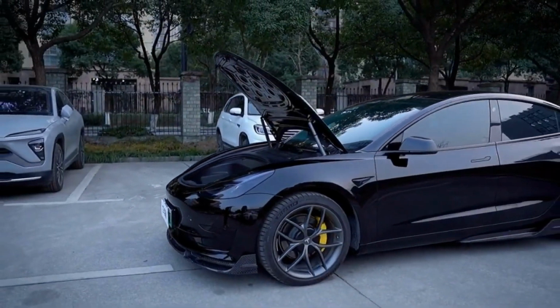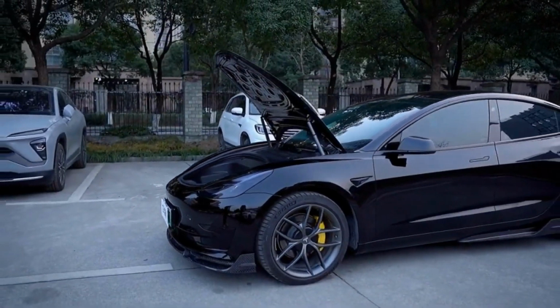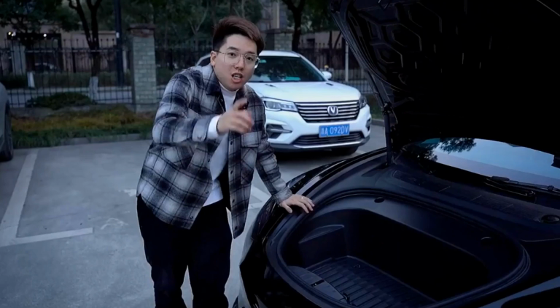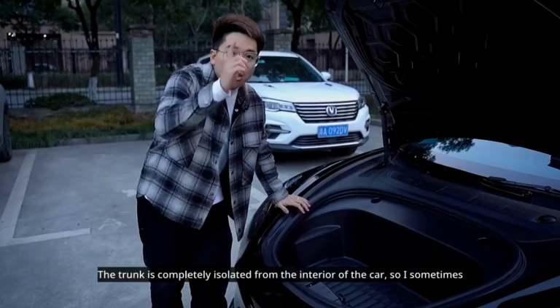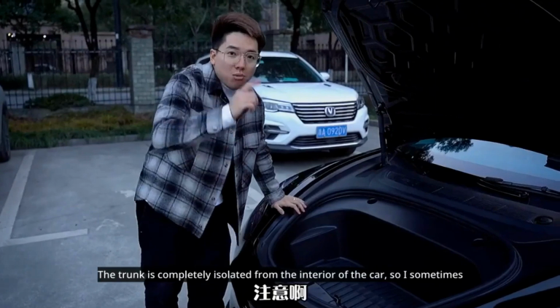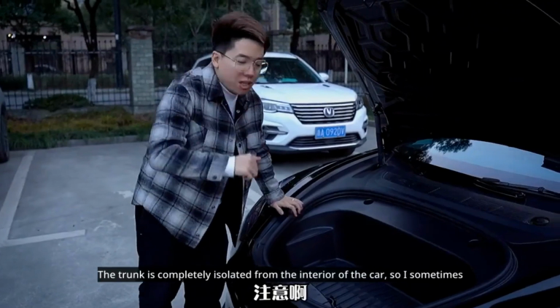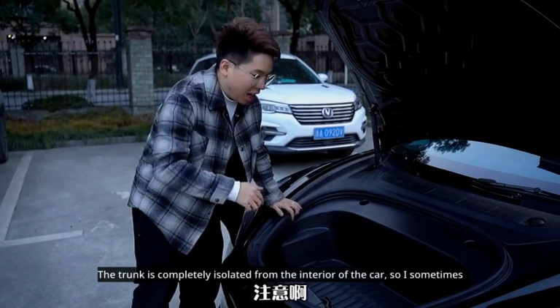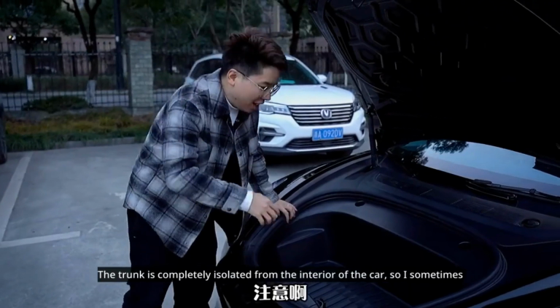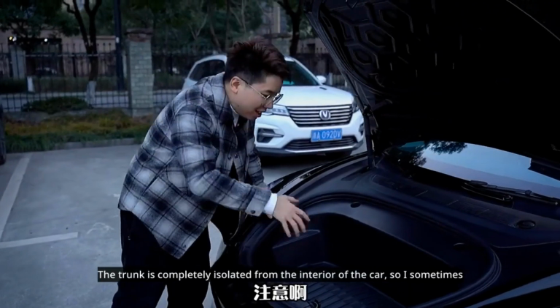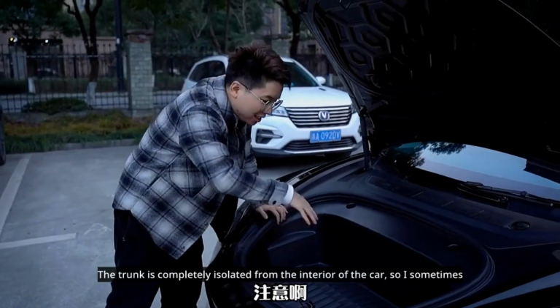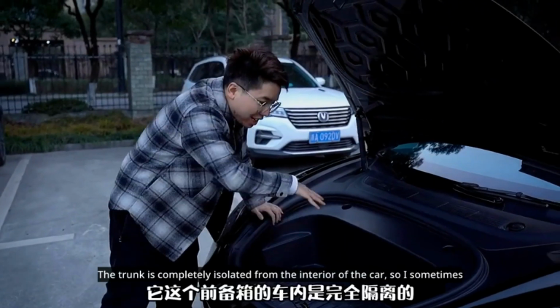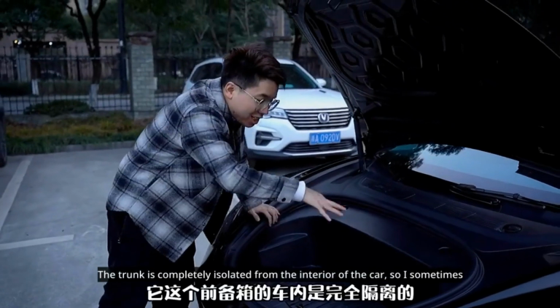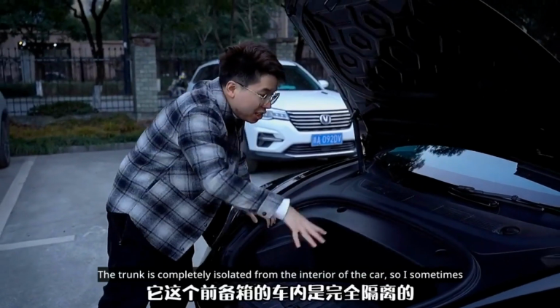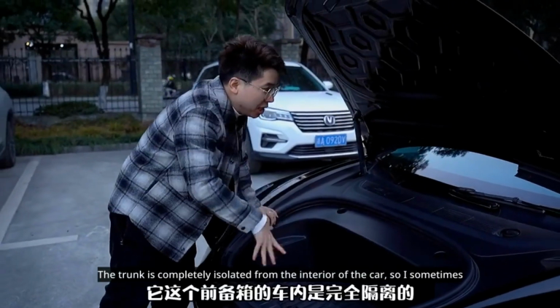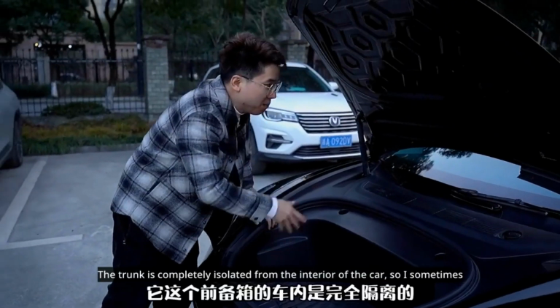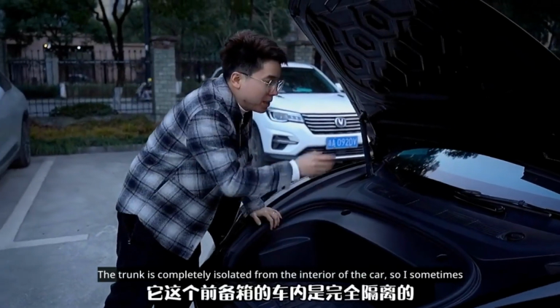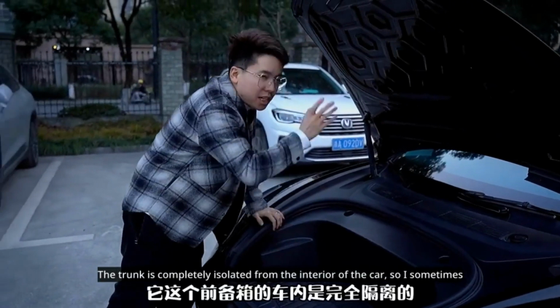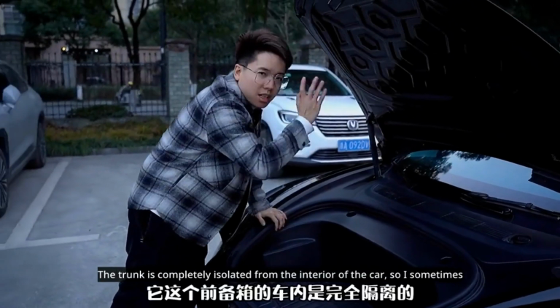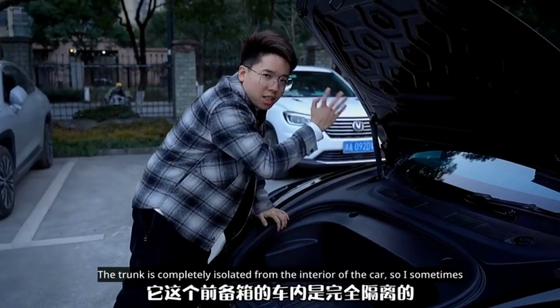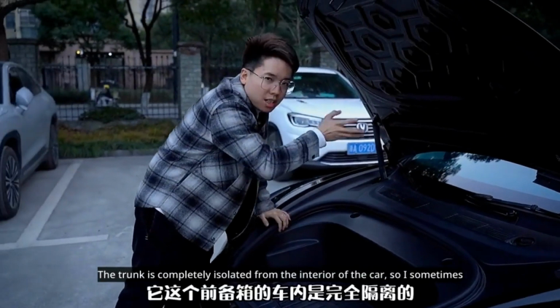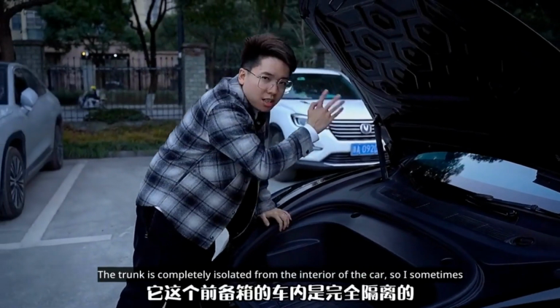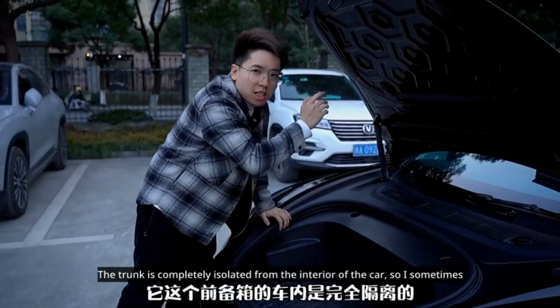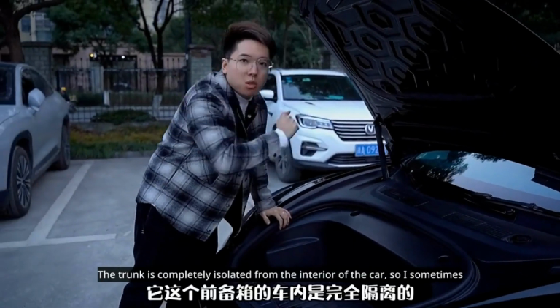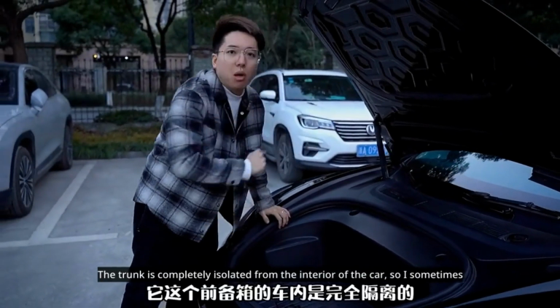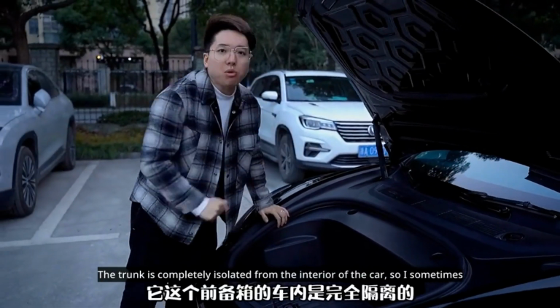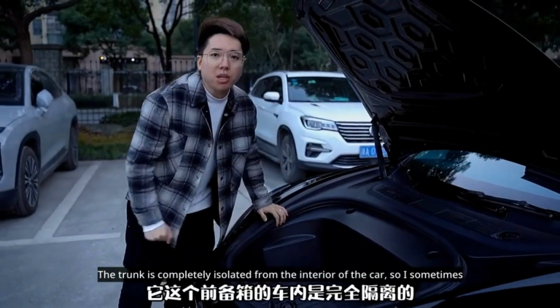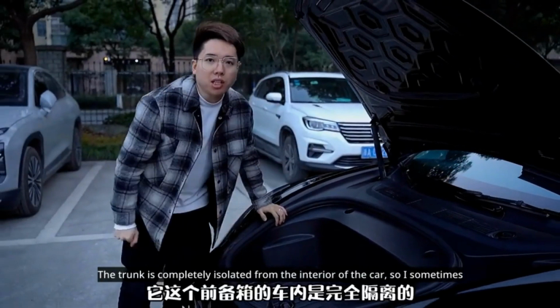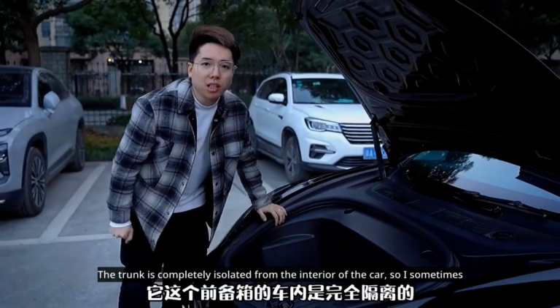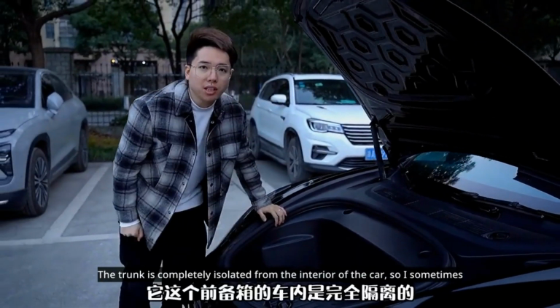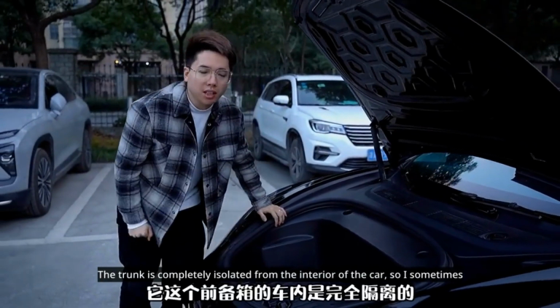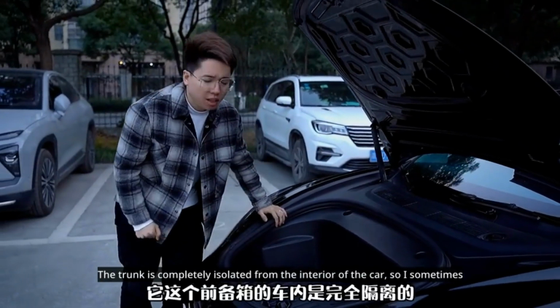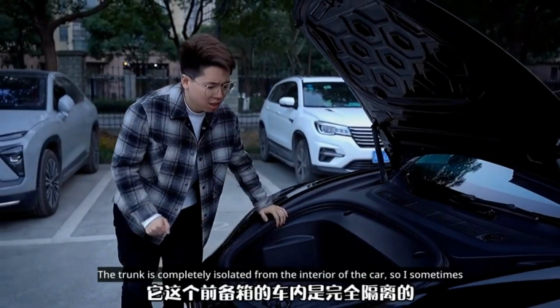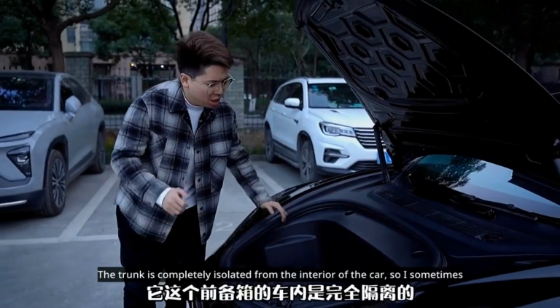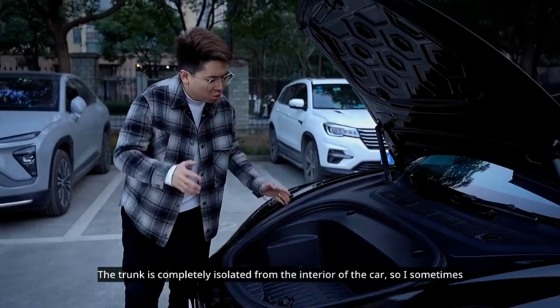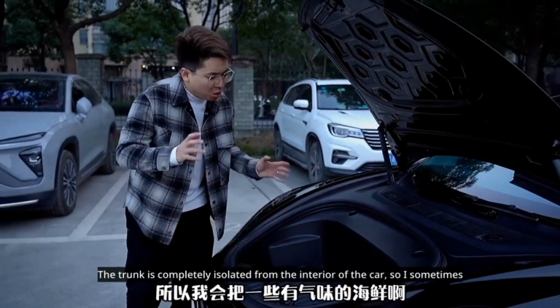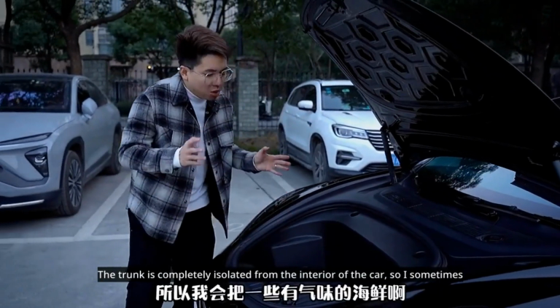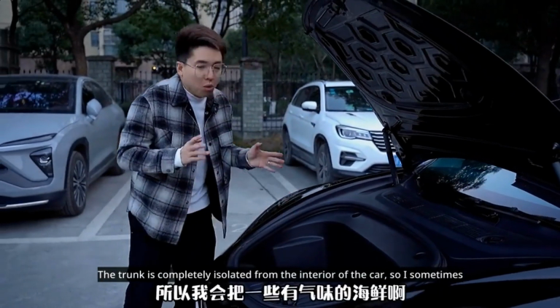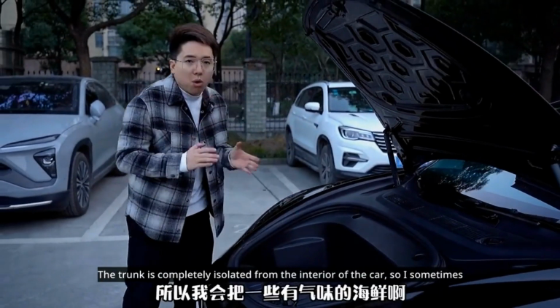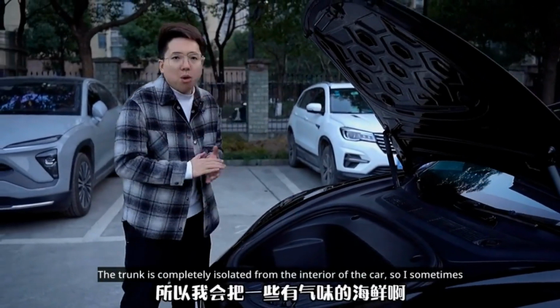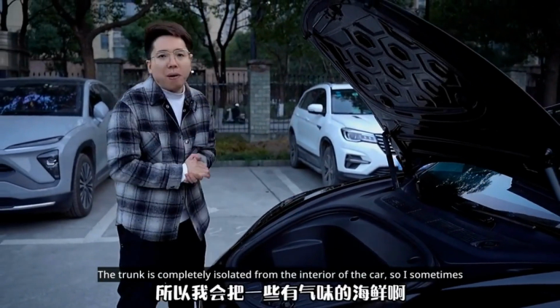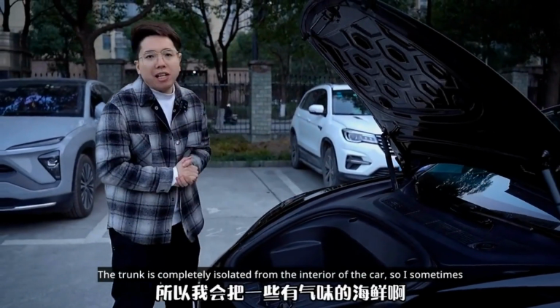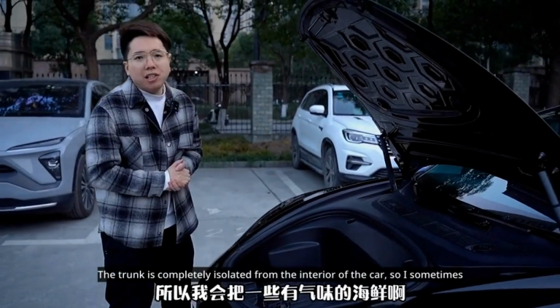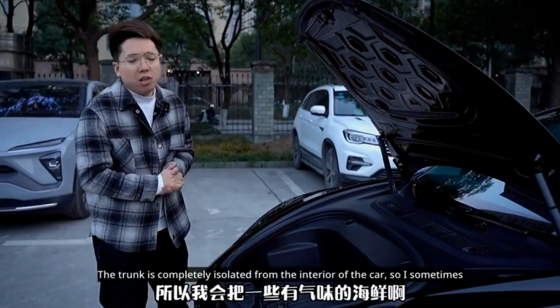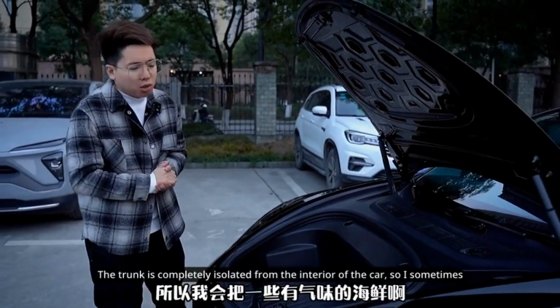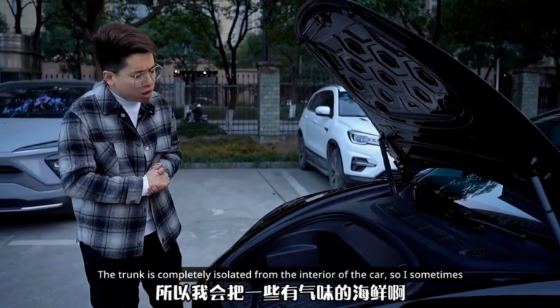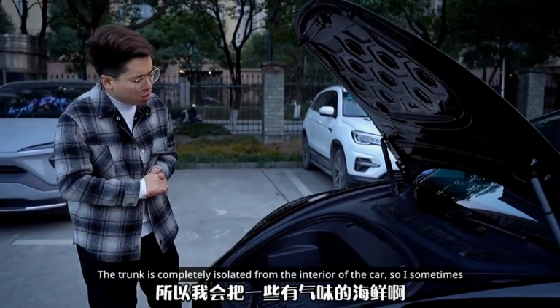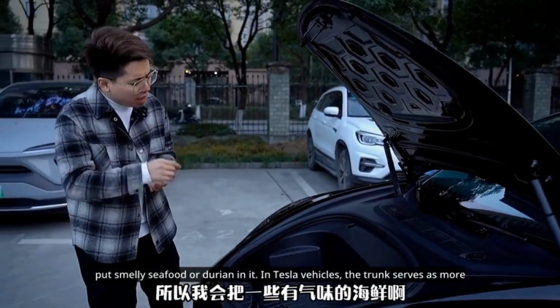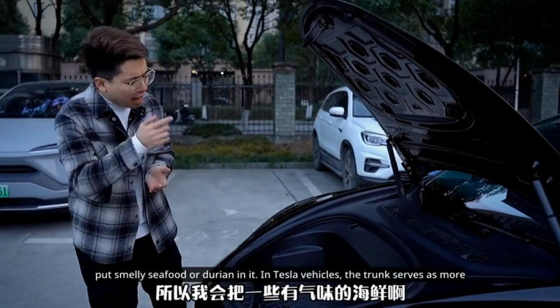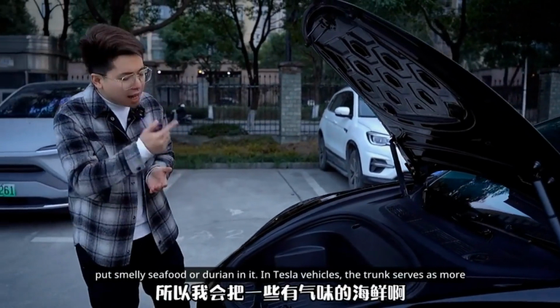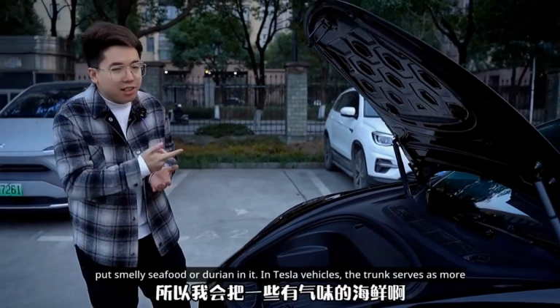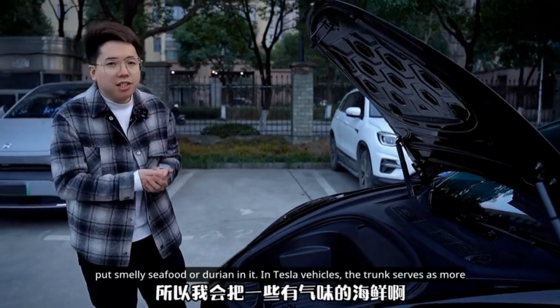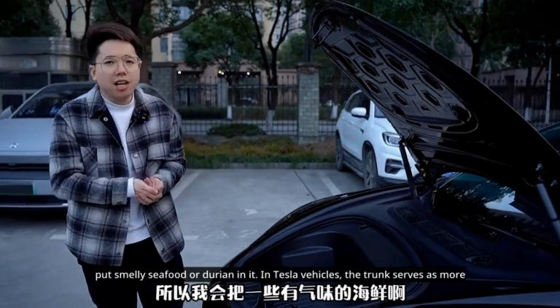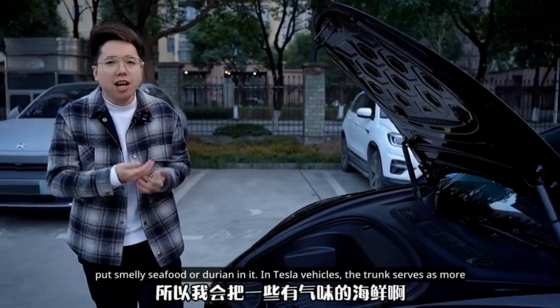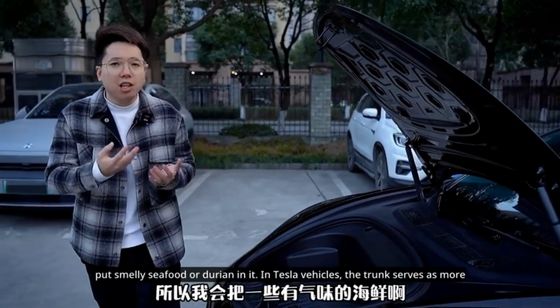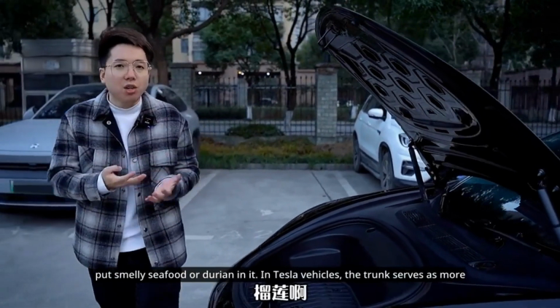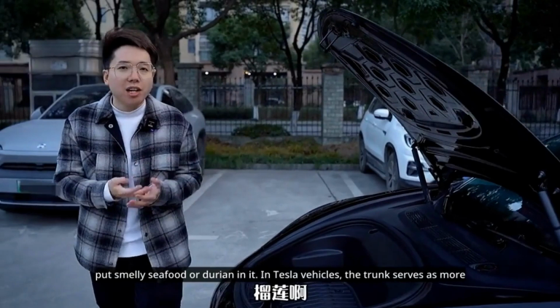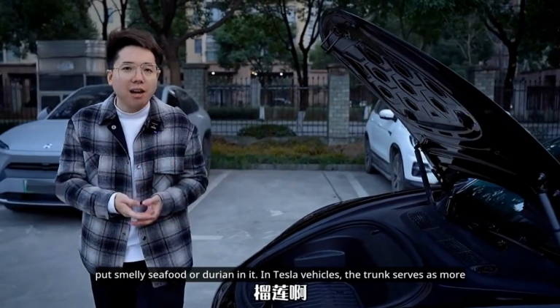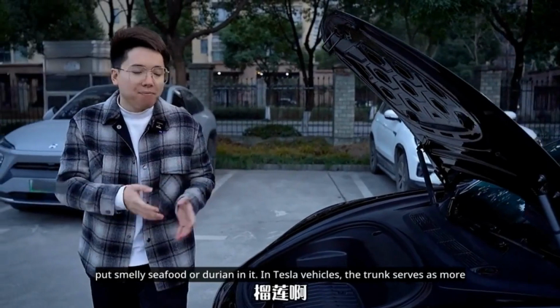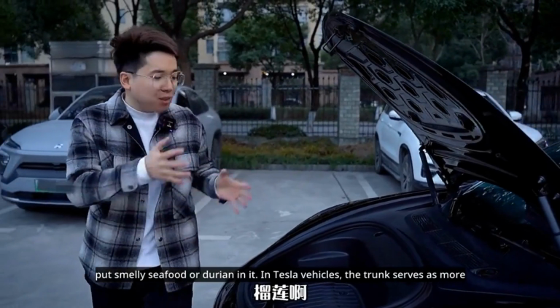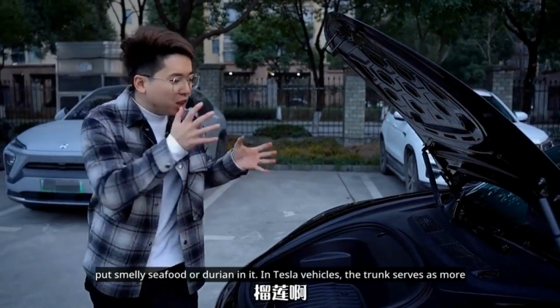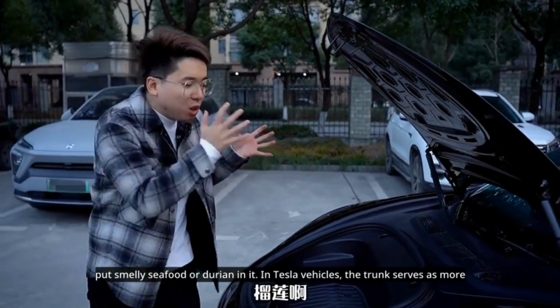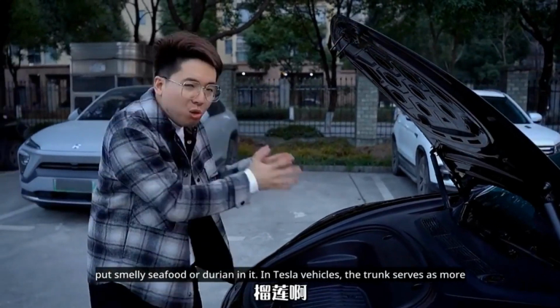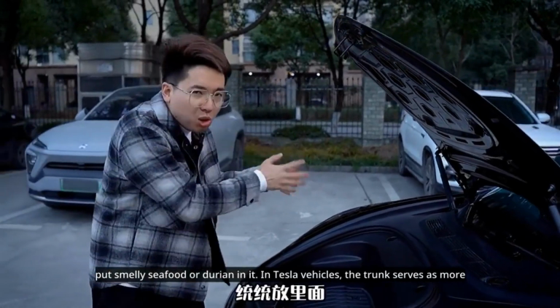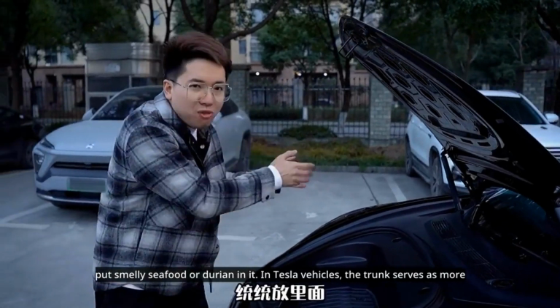The trunk is completely isolated from the interior of the car, so I sometimes put smelly seafood or durian in it.